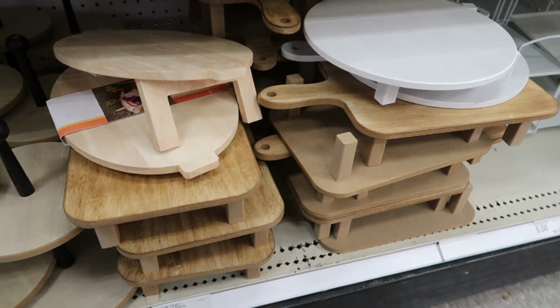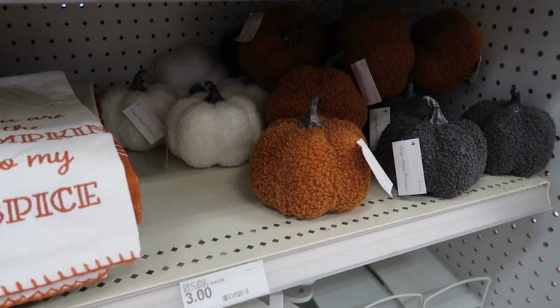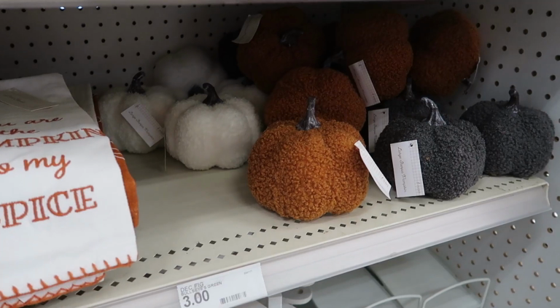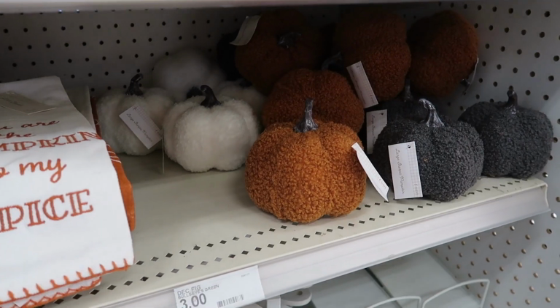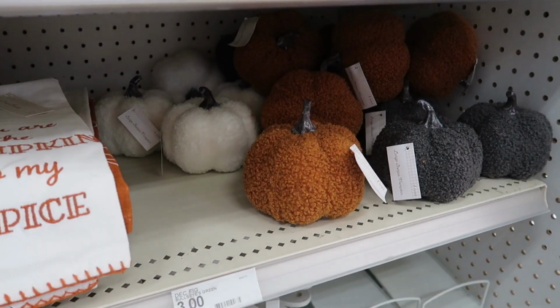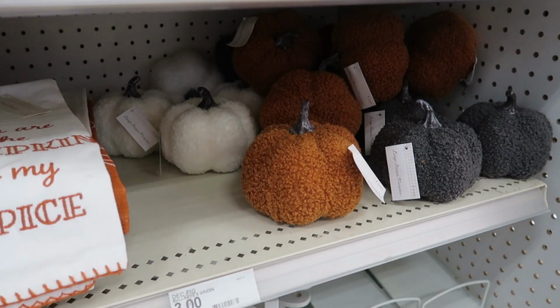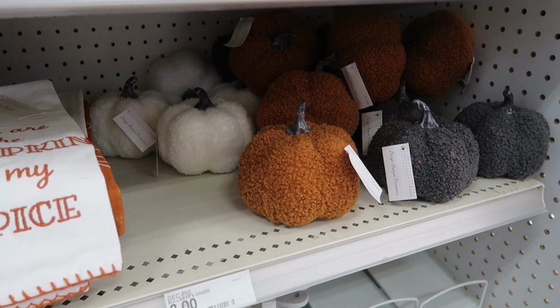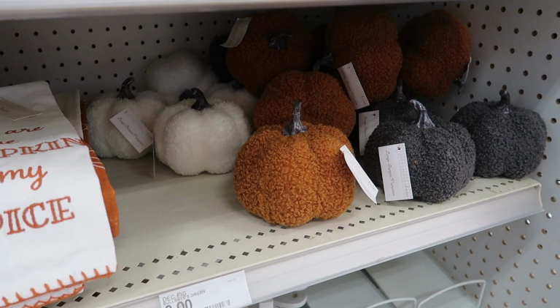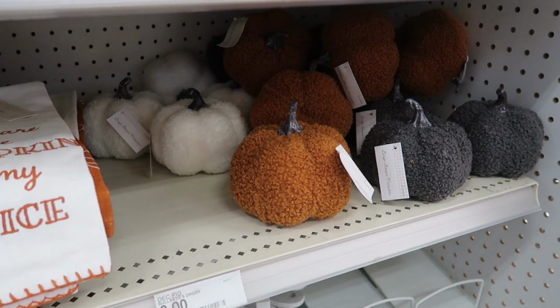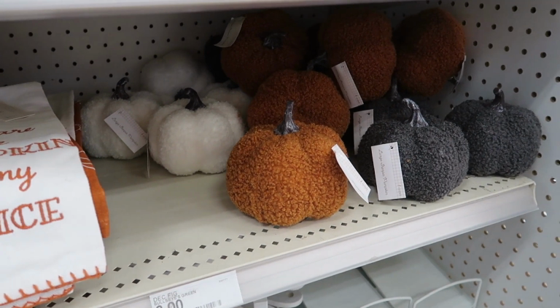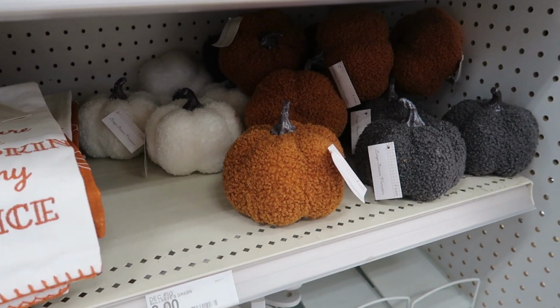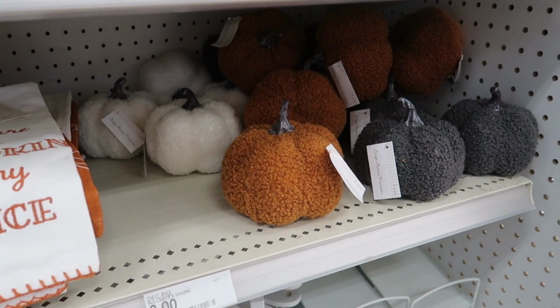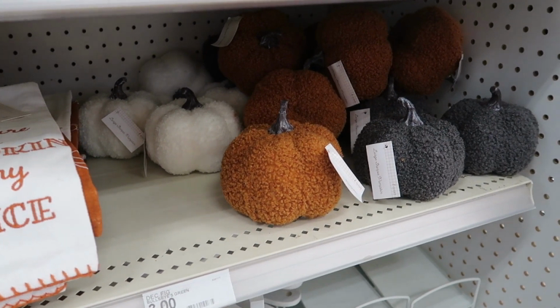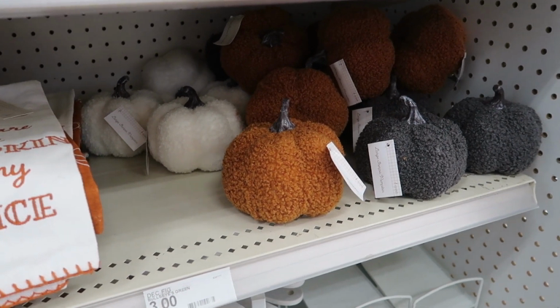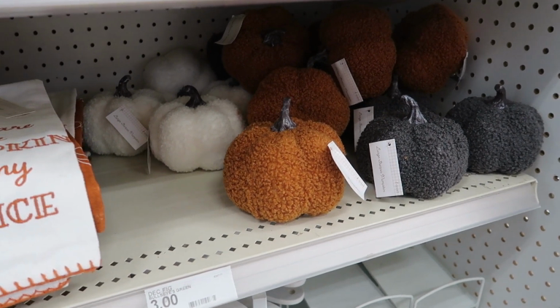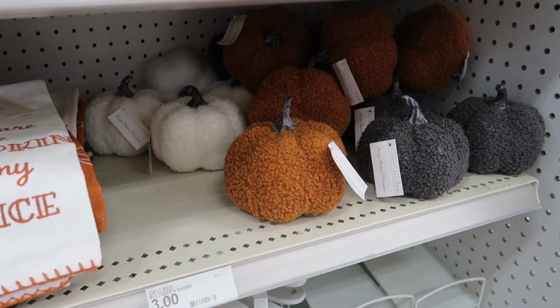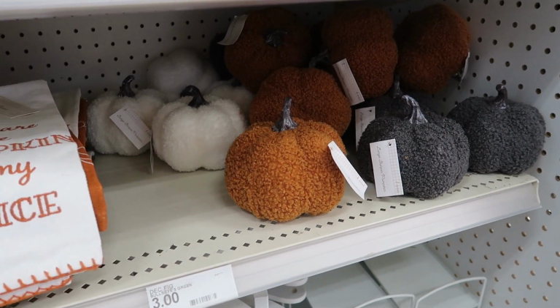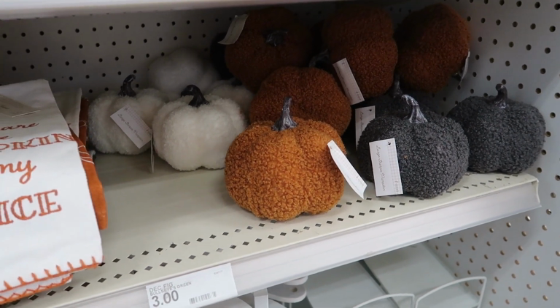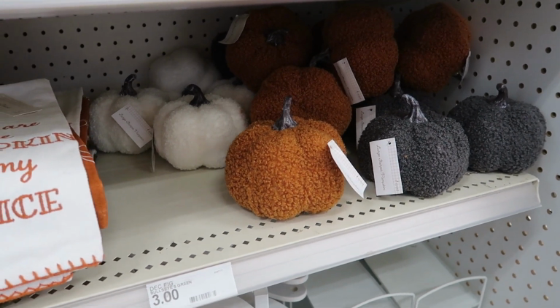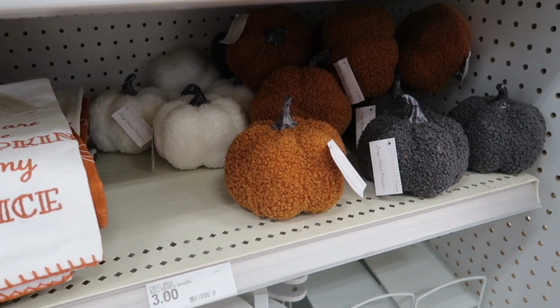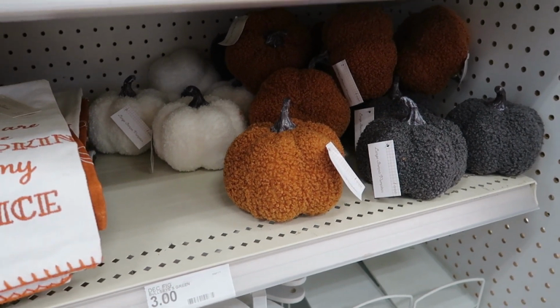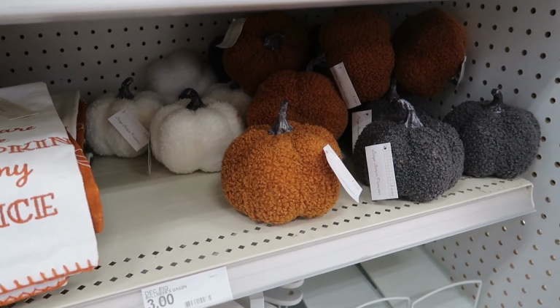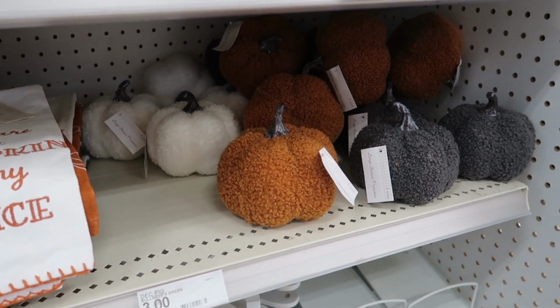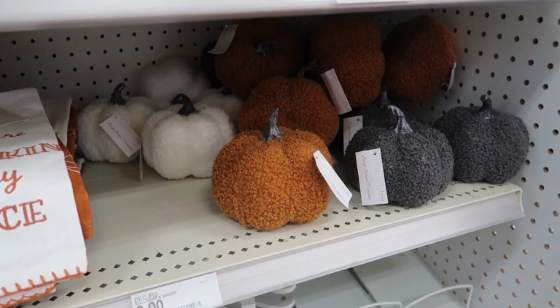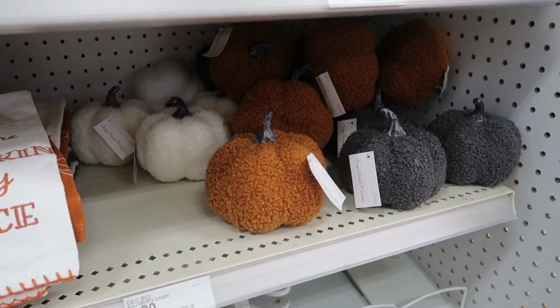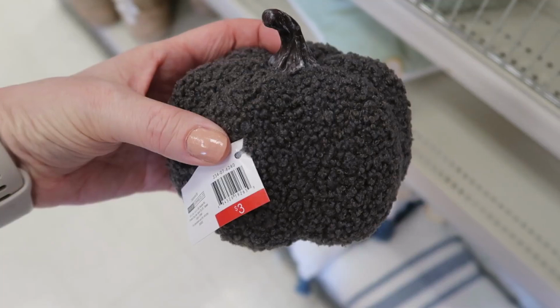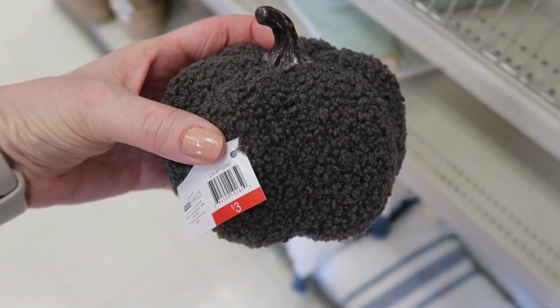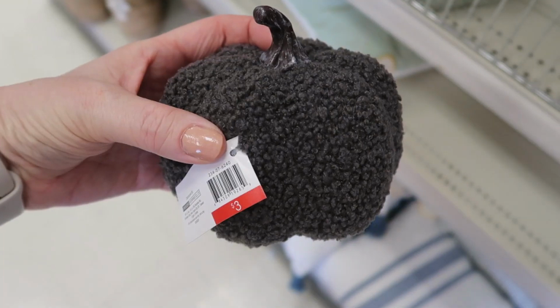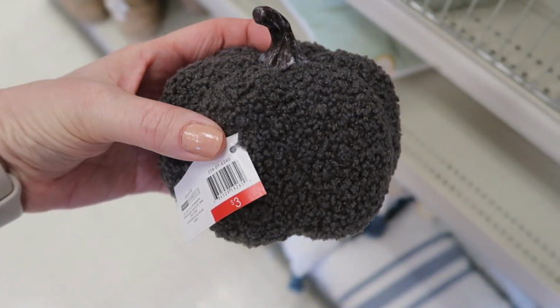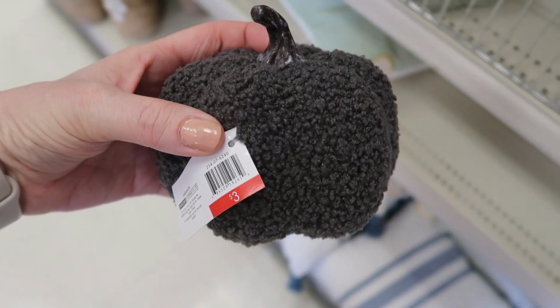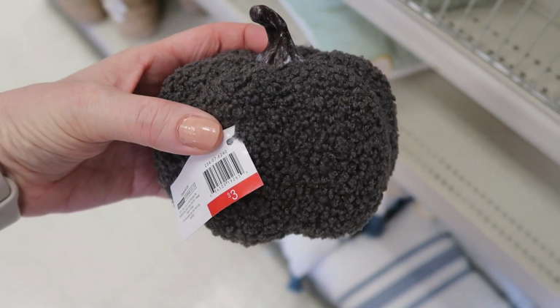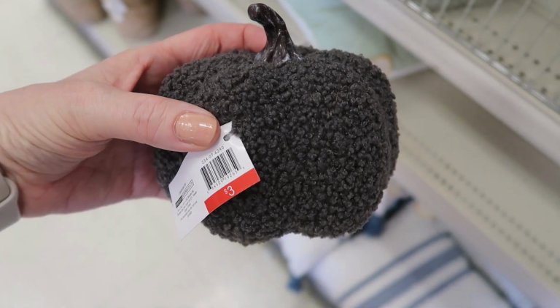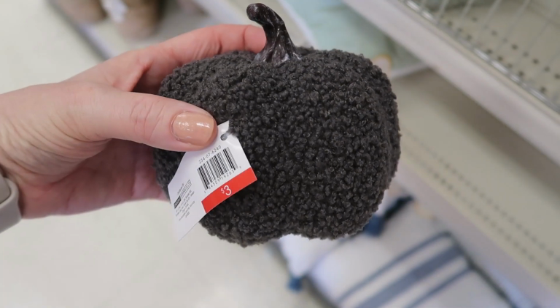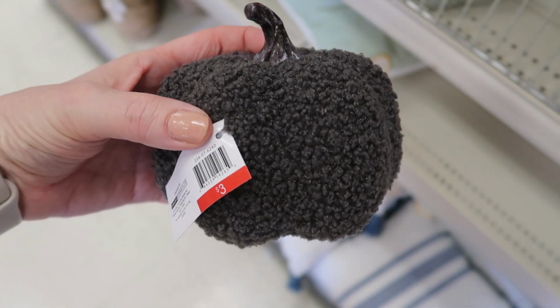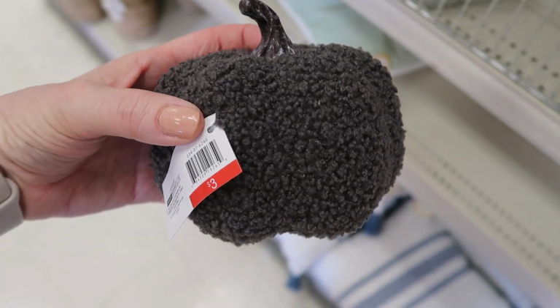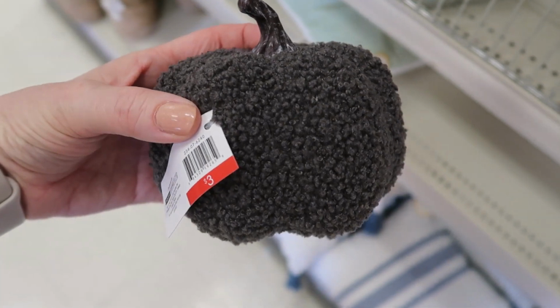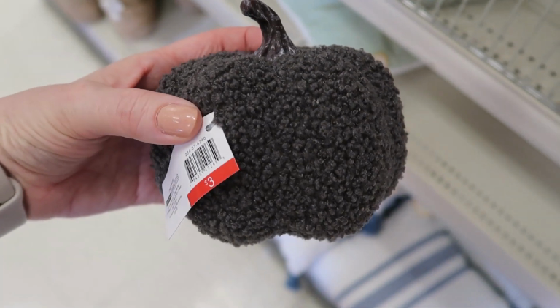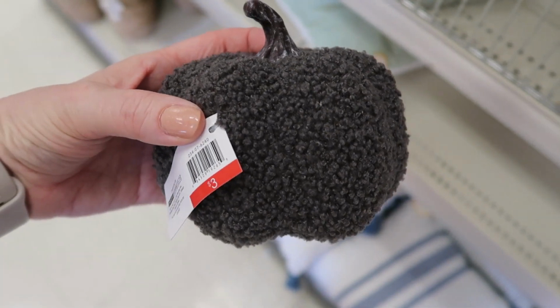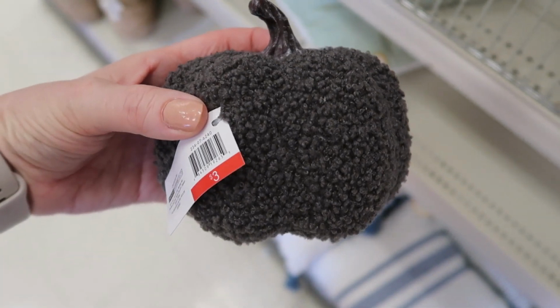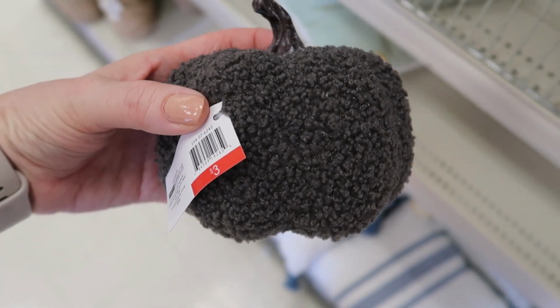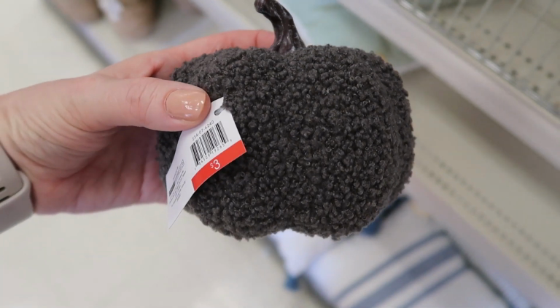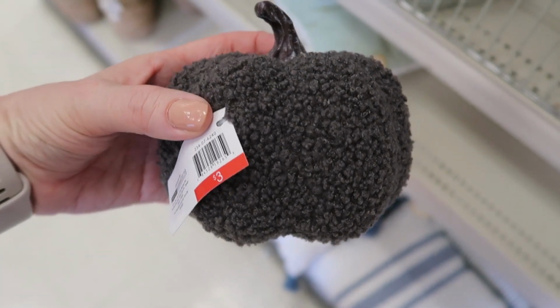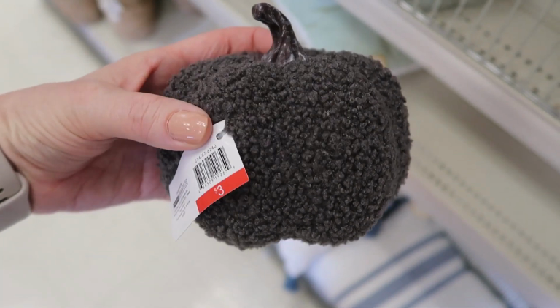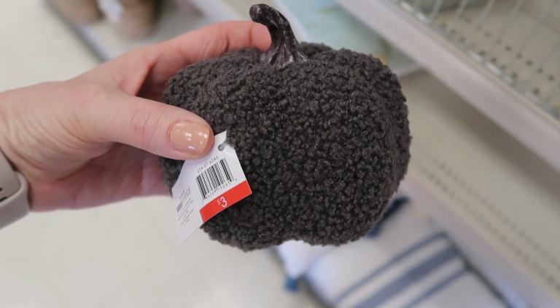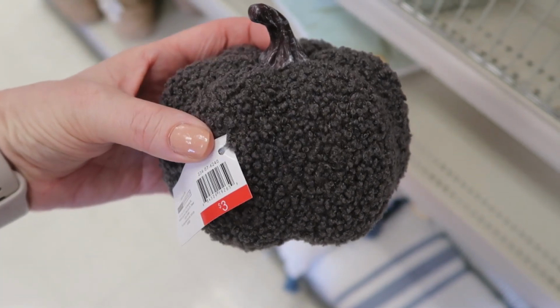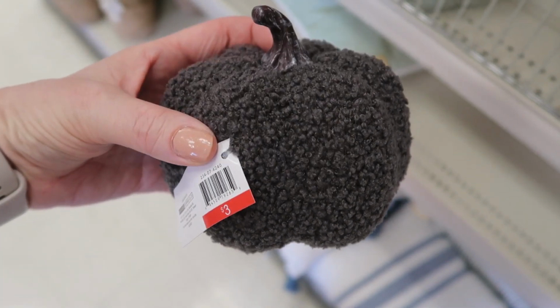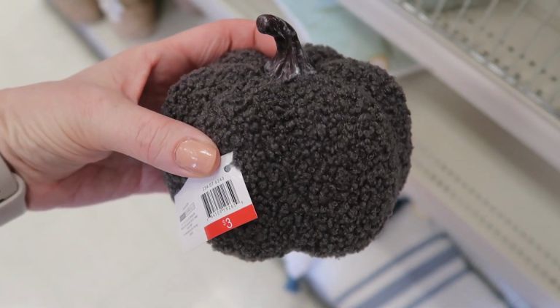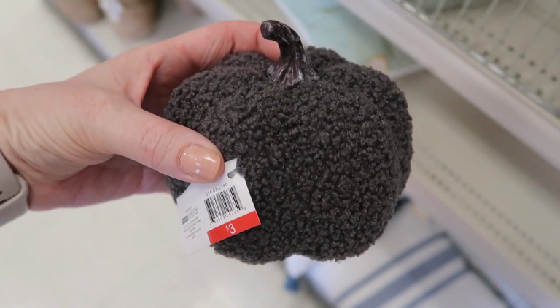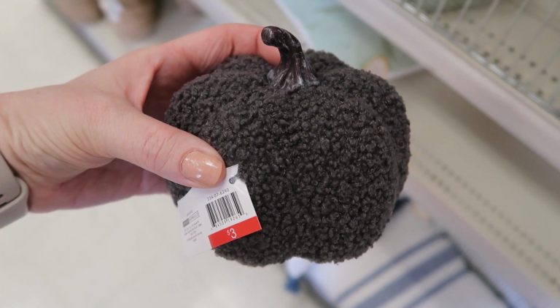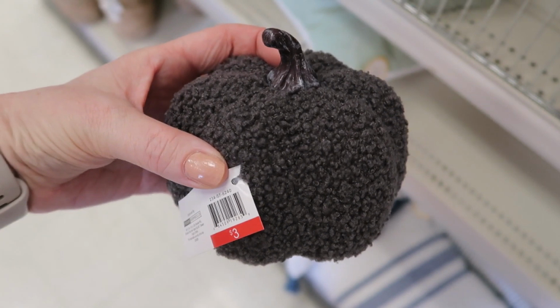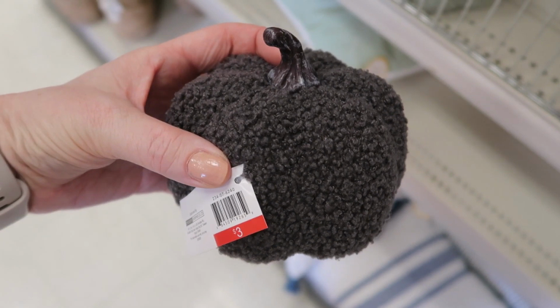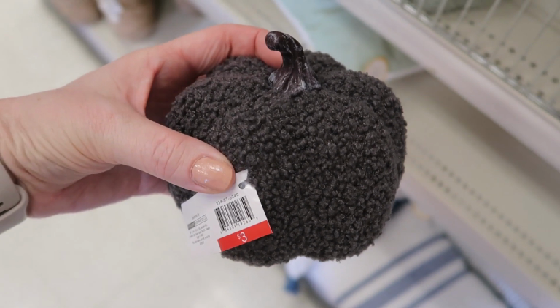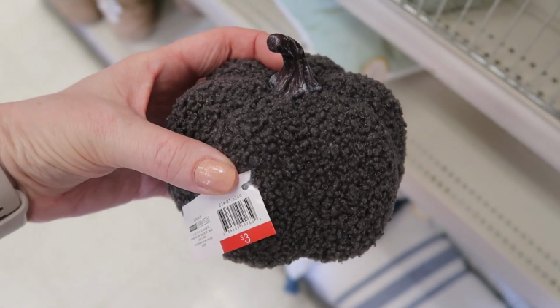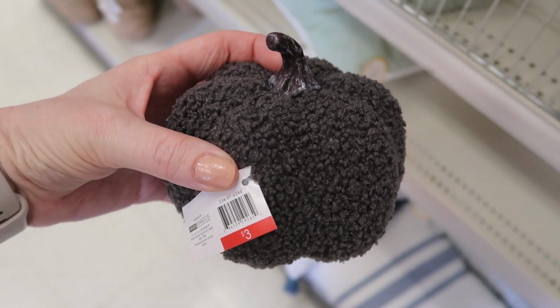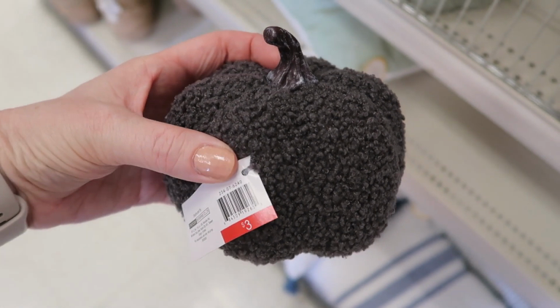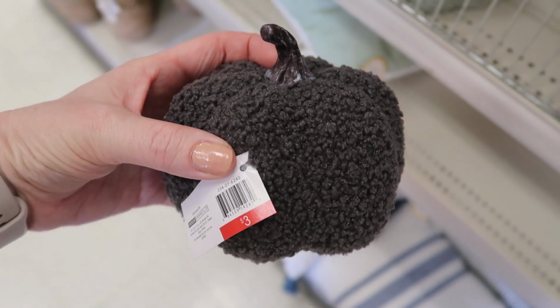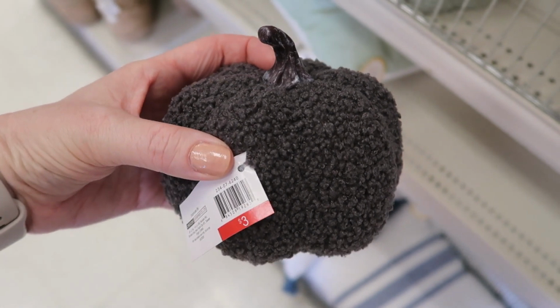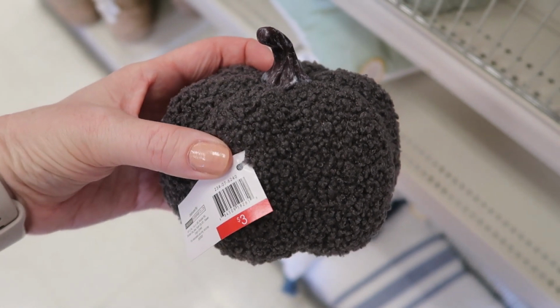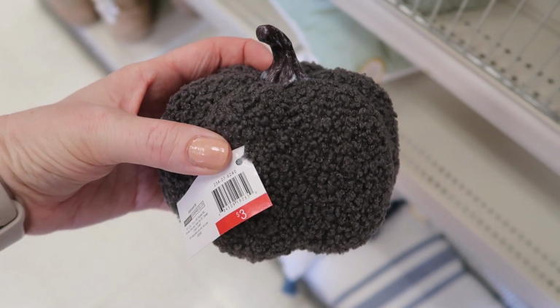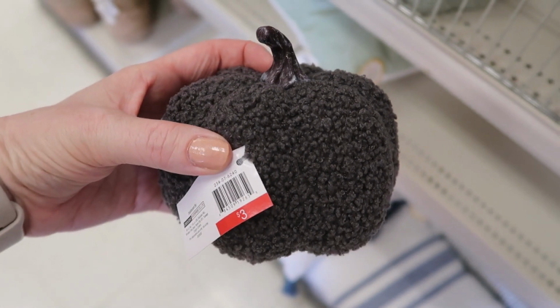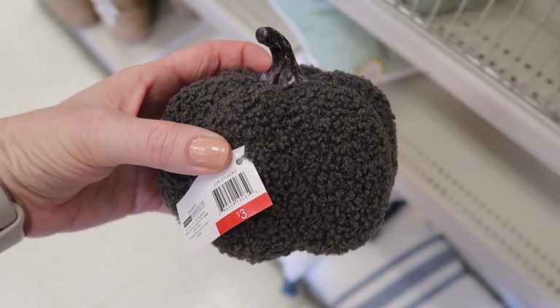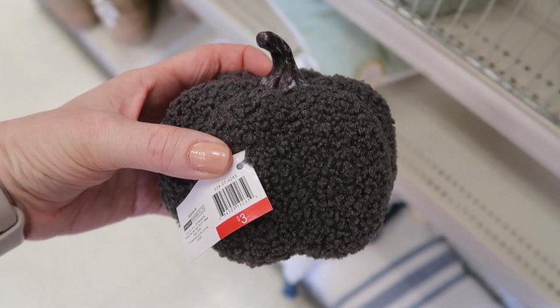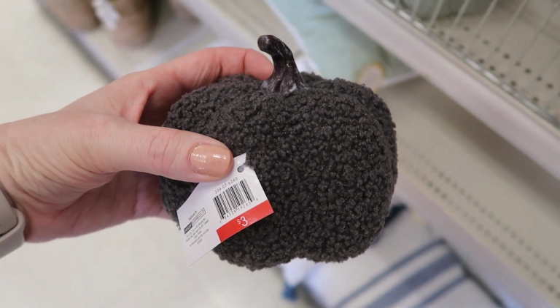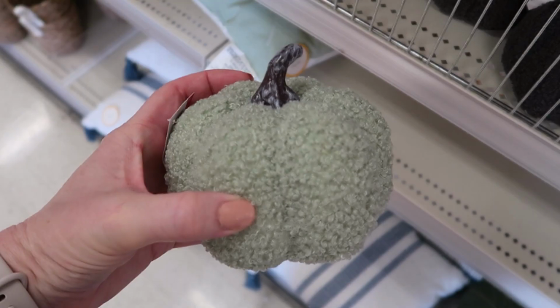And then some more pumpkins — the white, rust, dark gray, and kind of a seafoam green fuzzy little pumpkins.